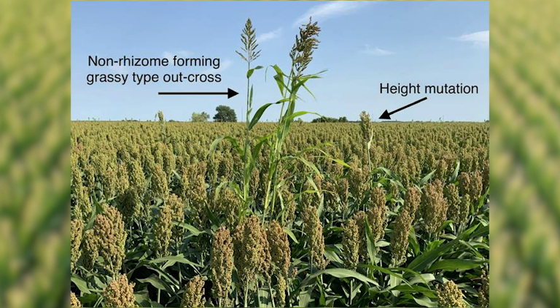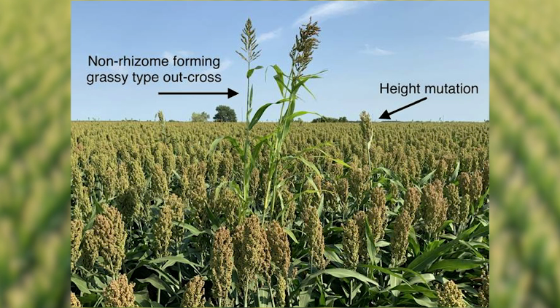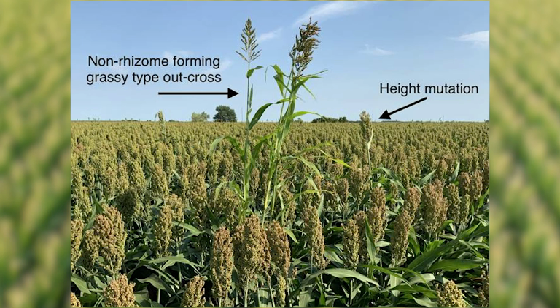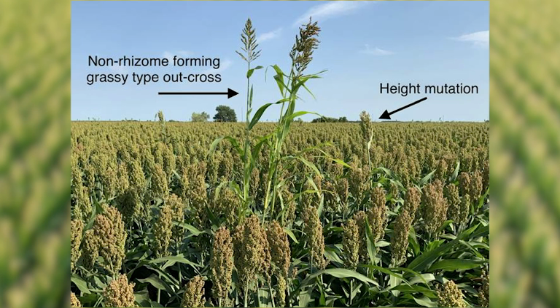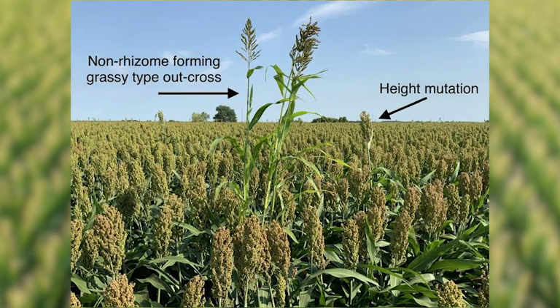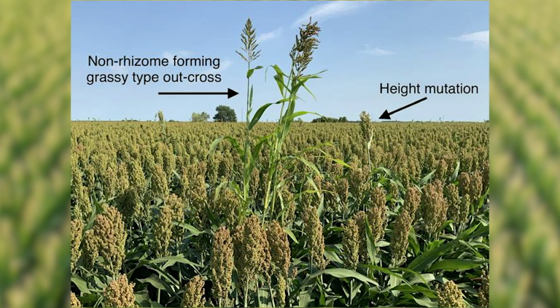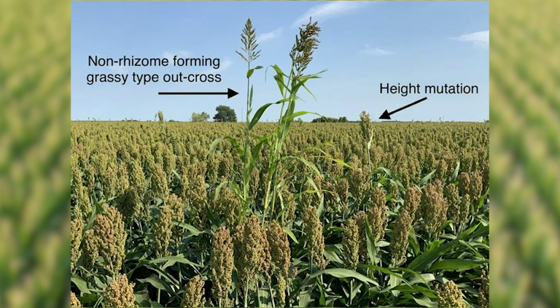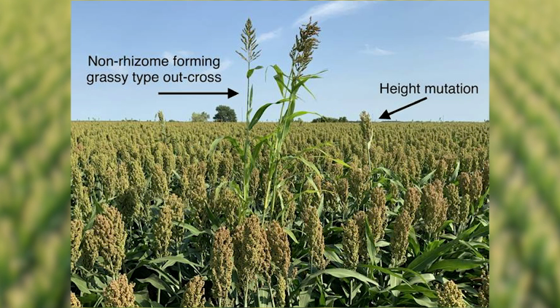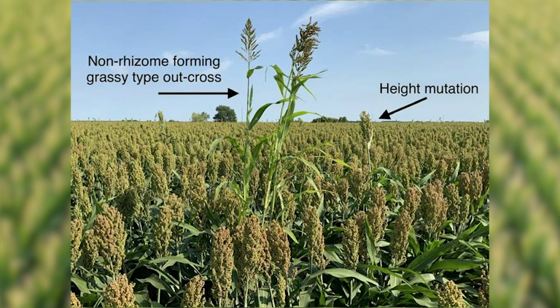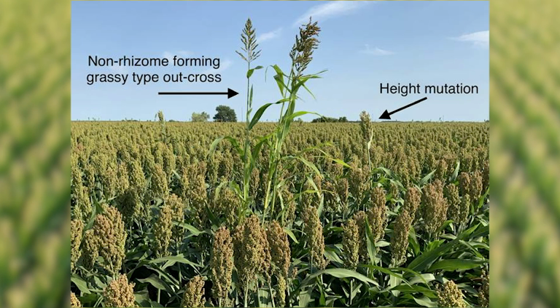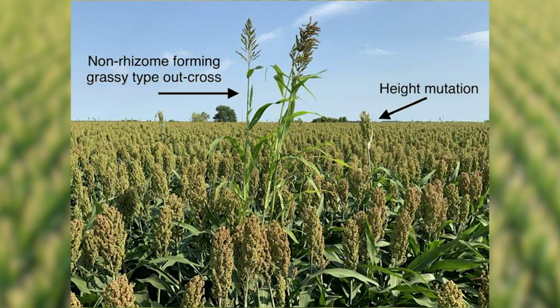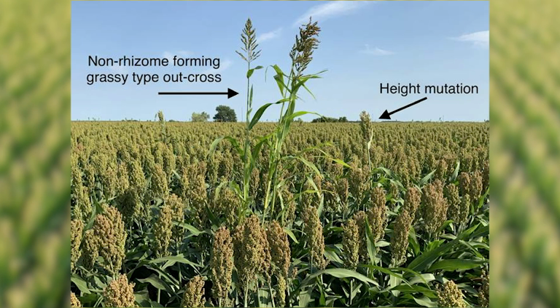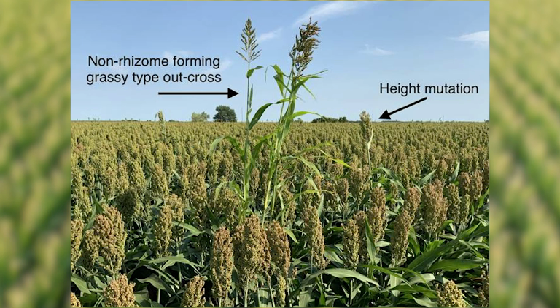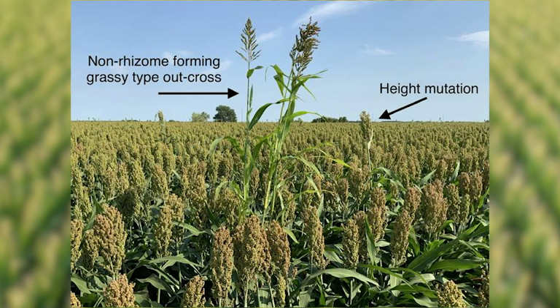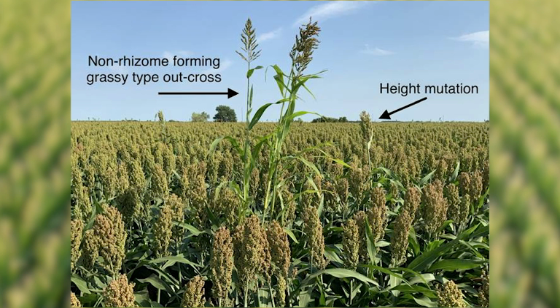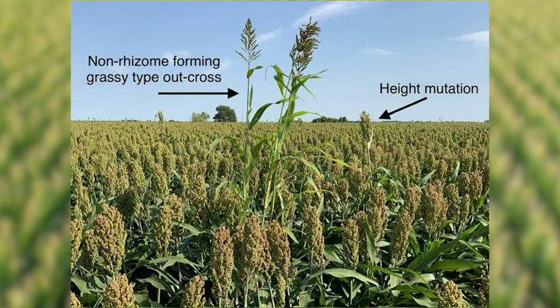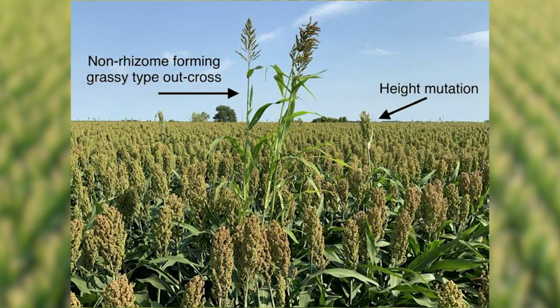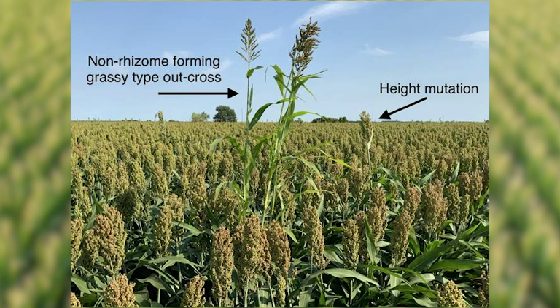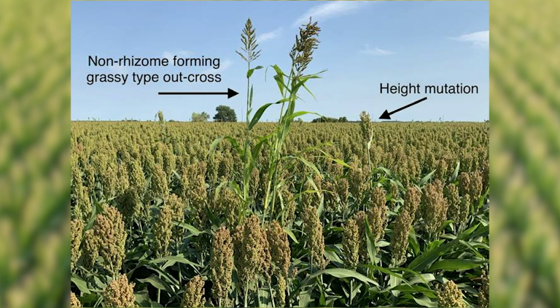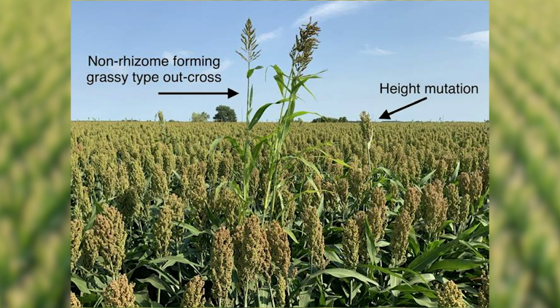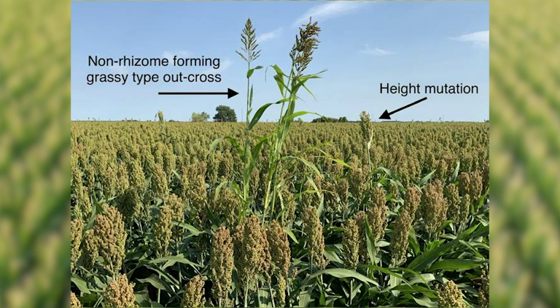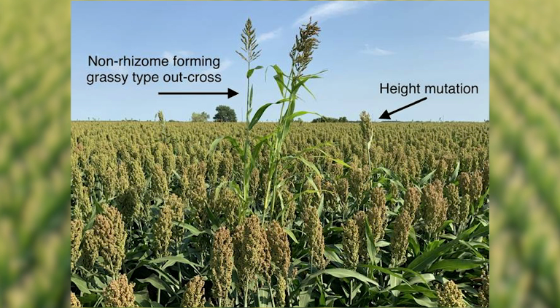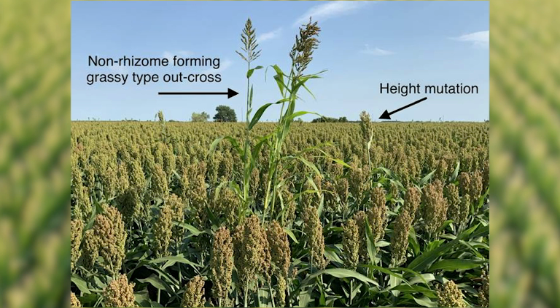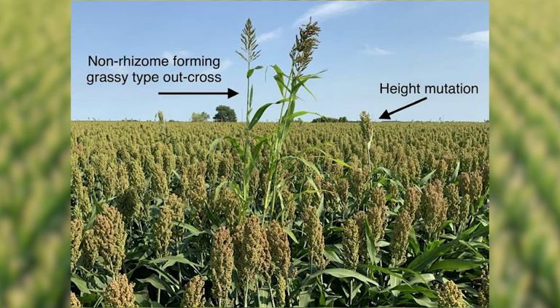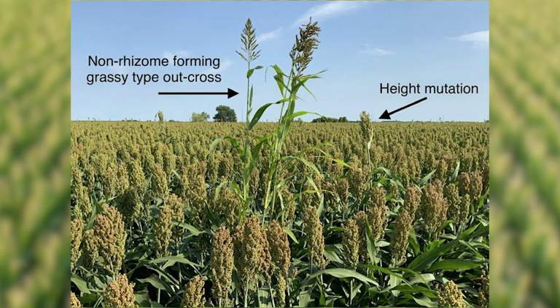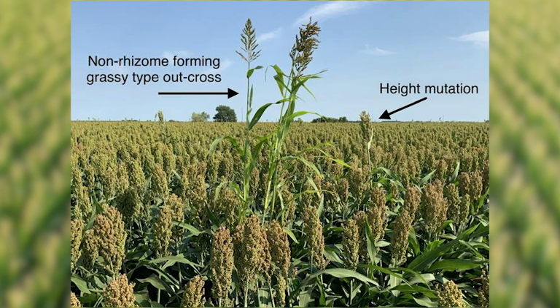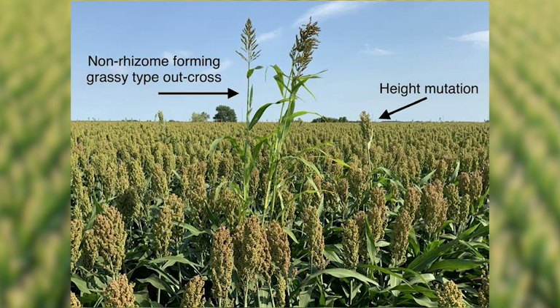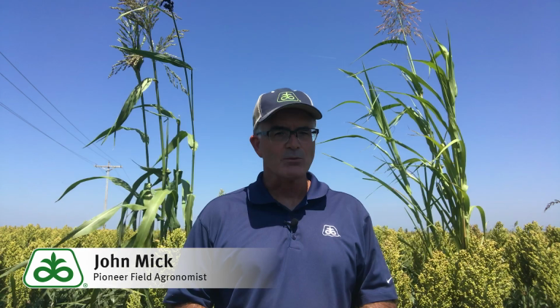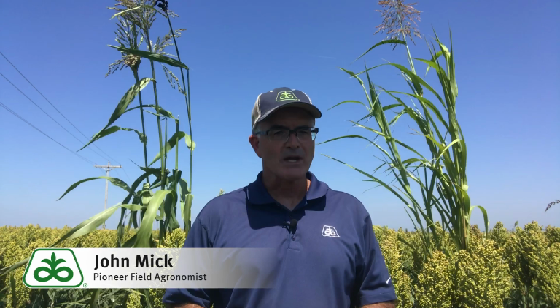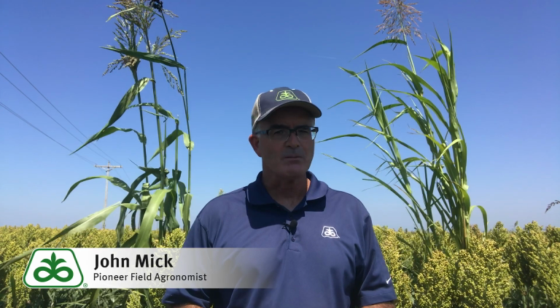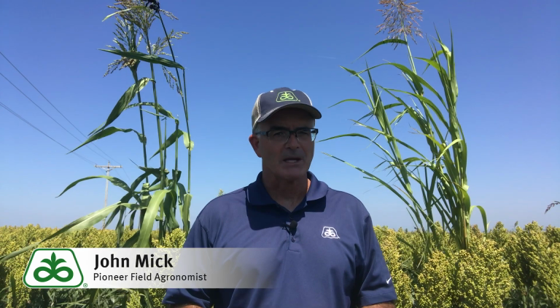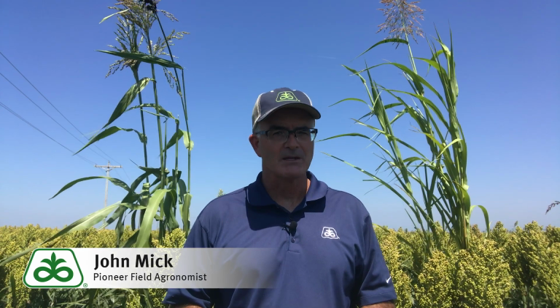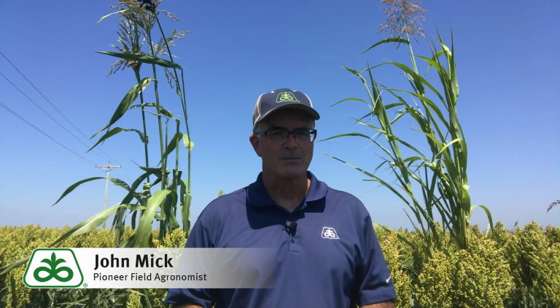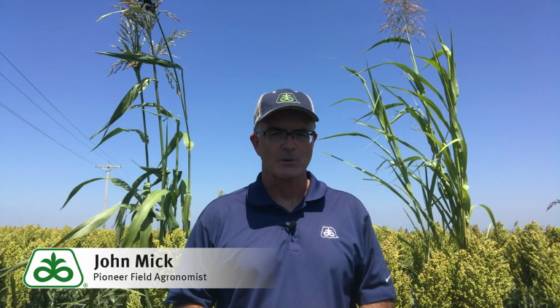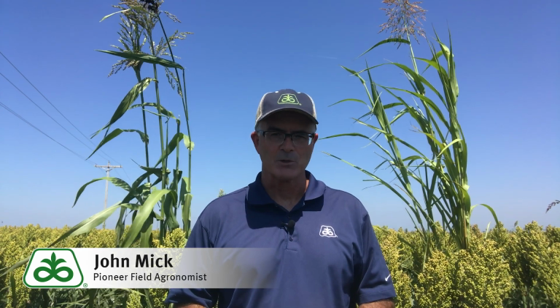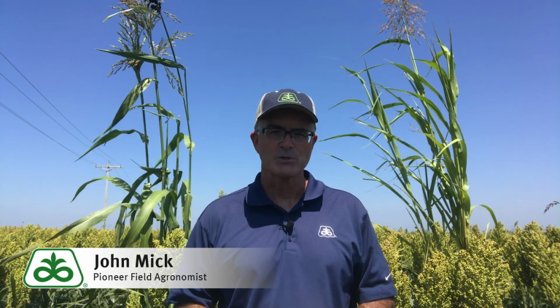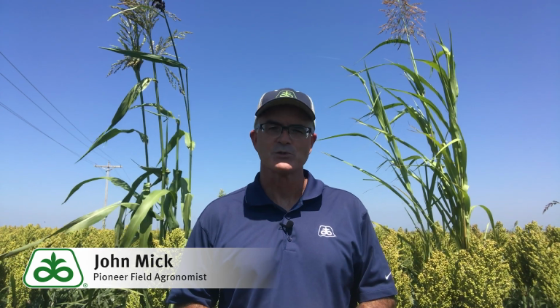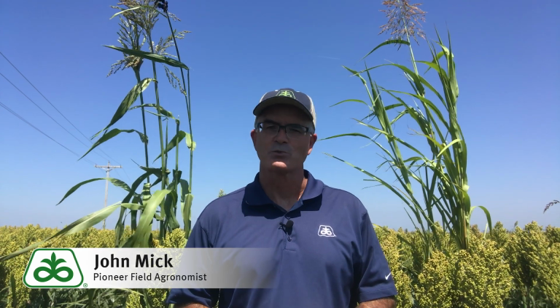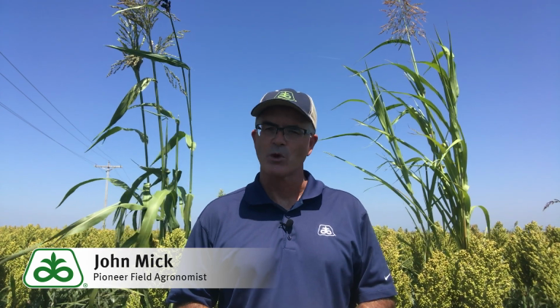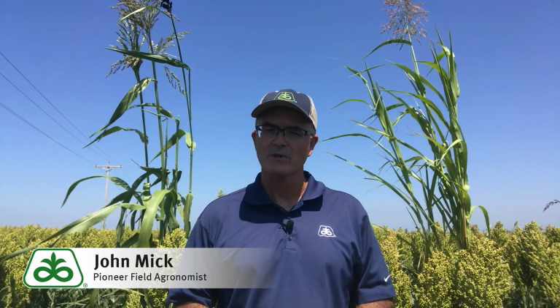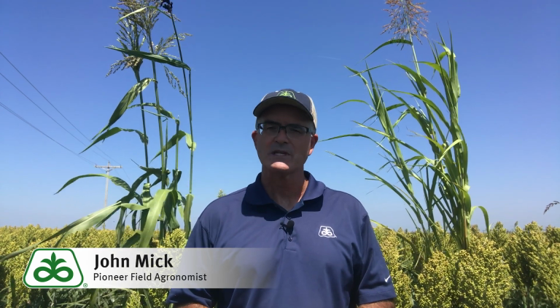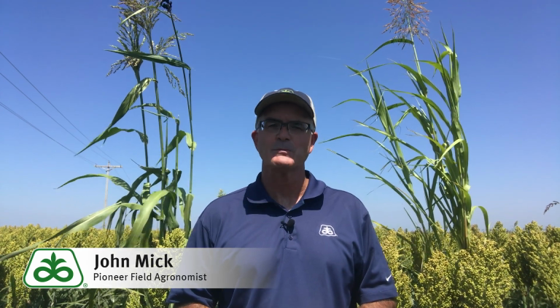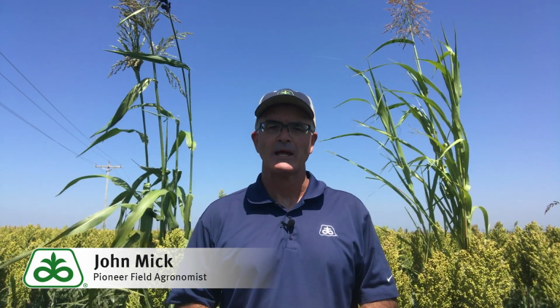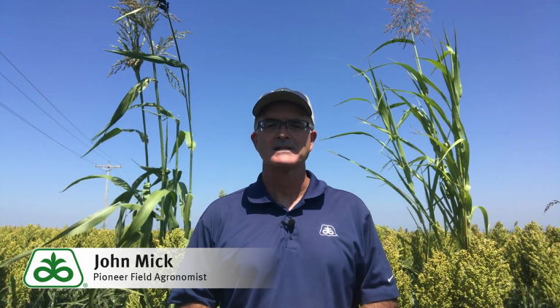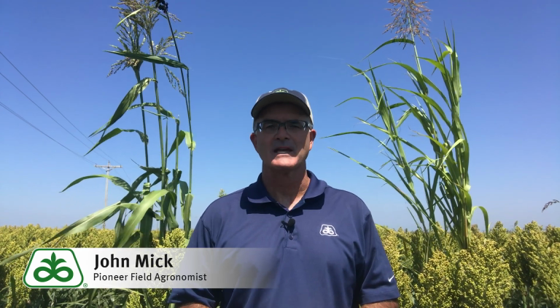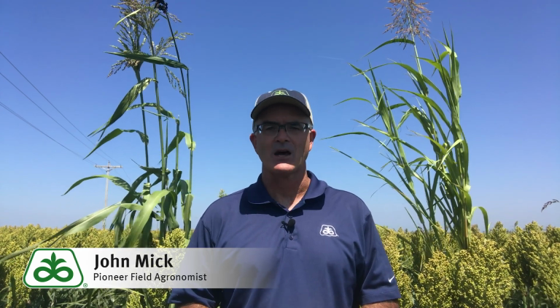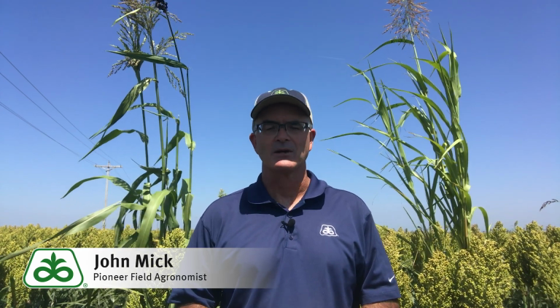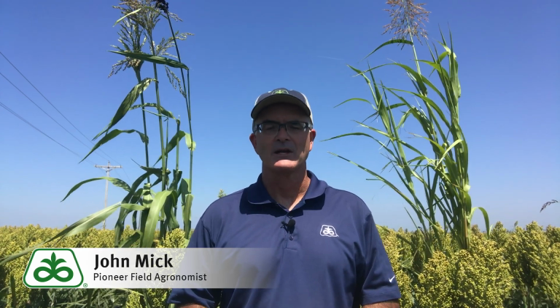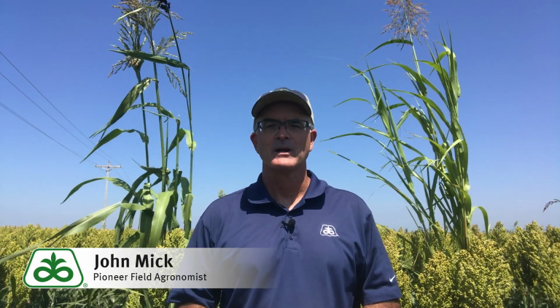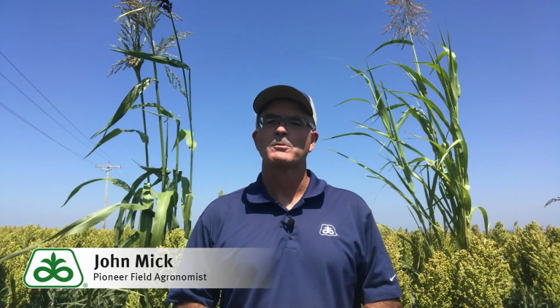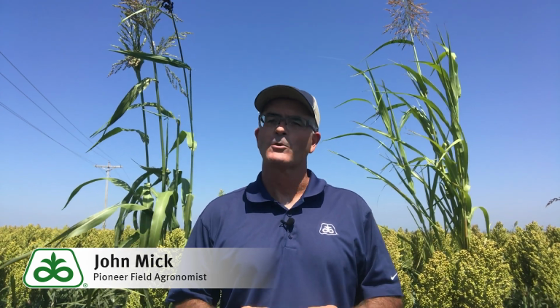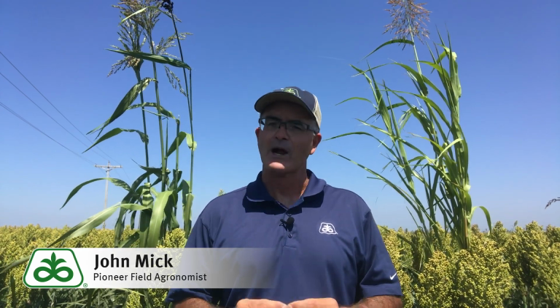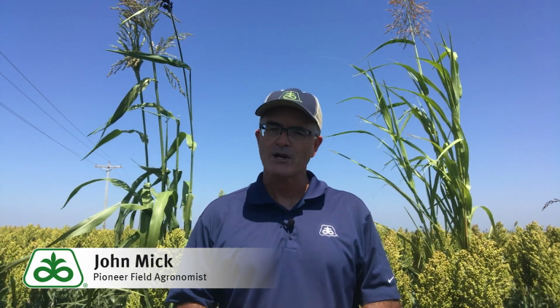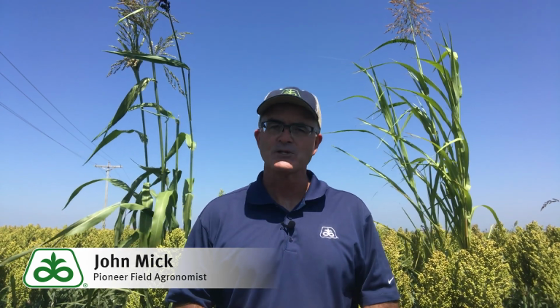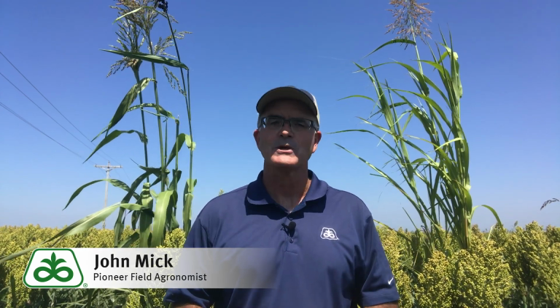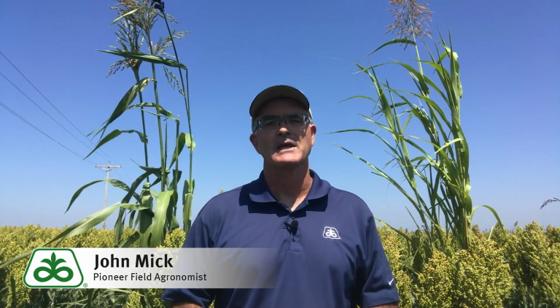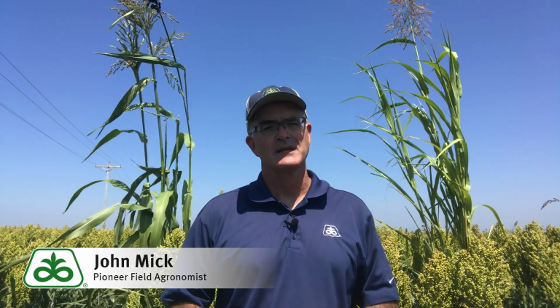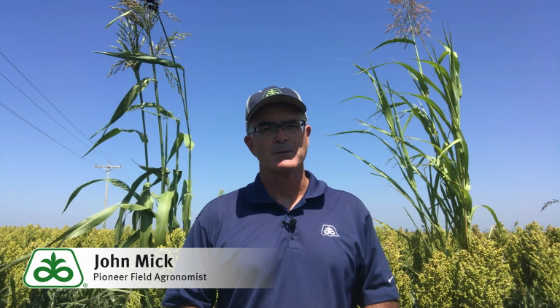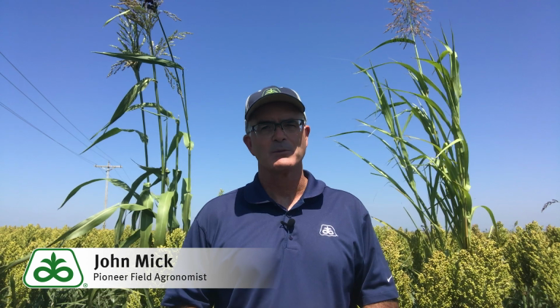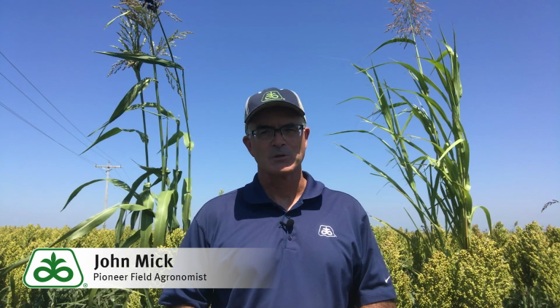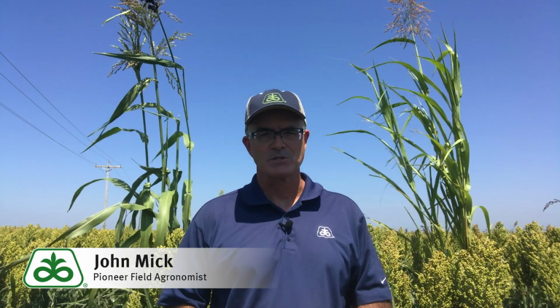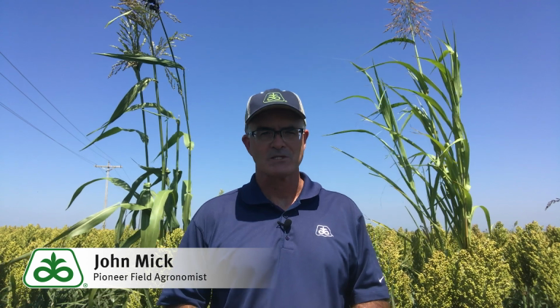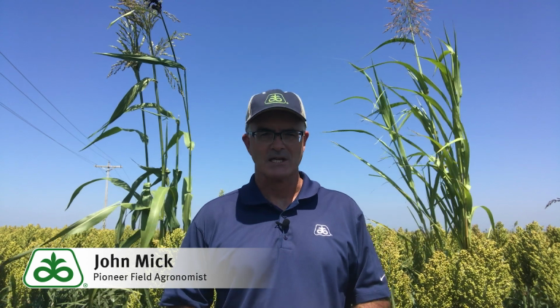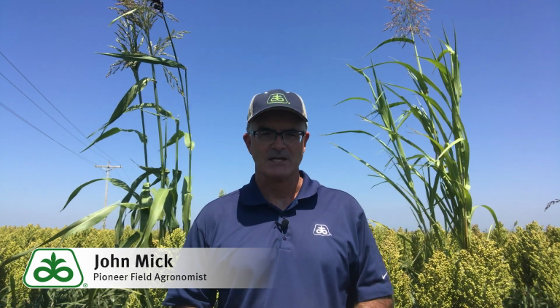If found in a commercial production field, it is highly recommended that producers rogue these plants out prior to letting them produce seed.